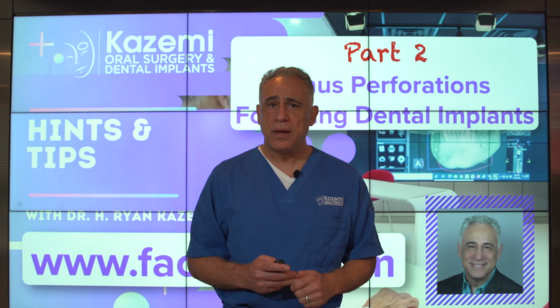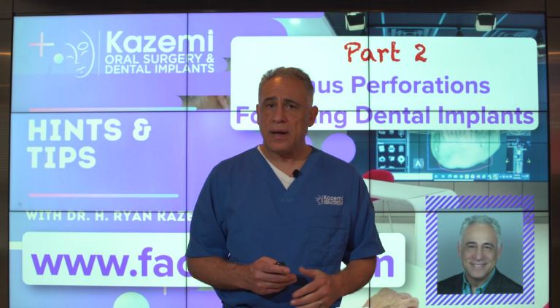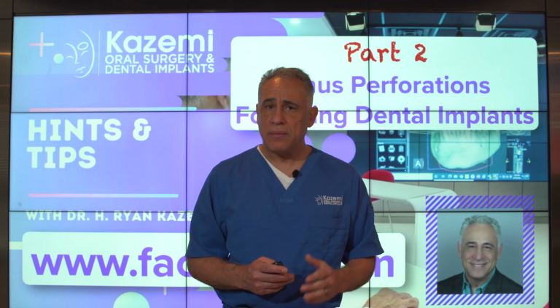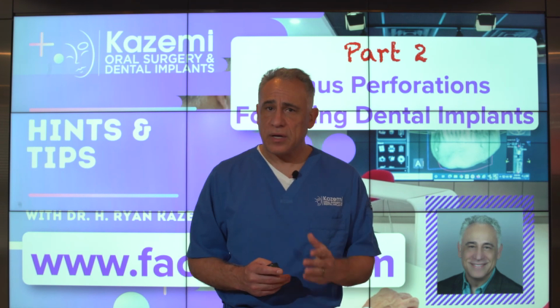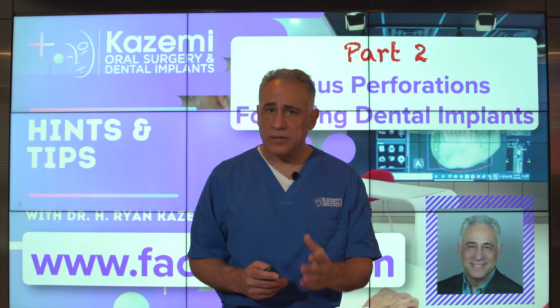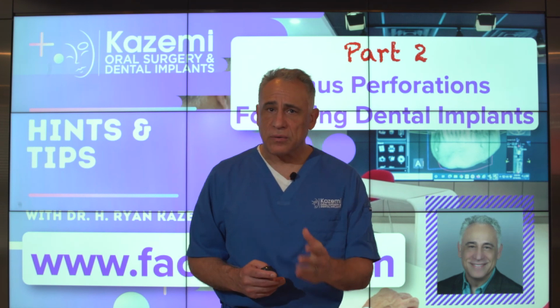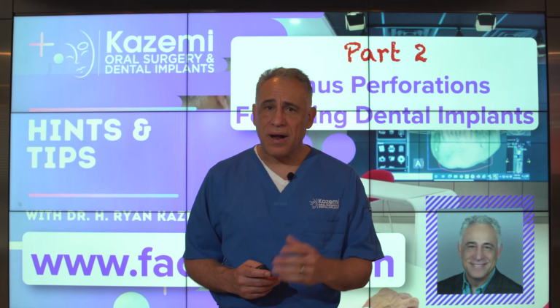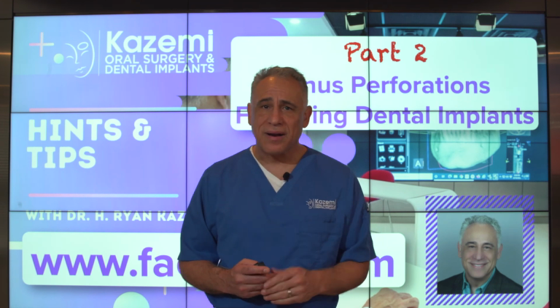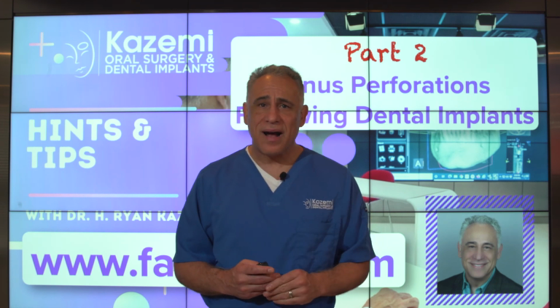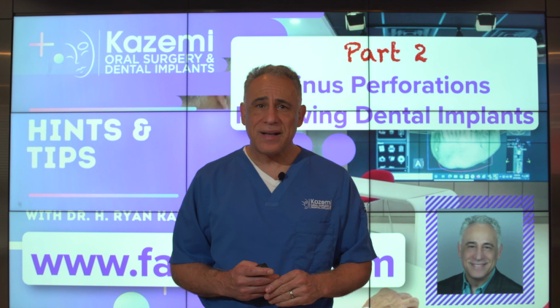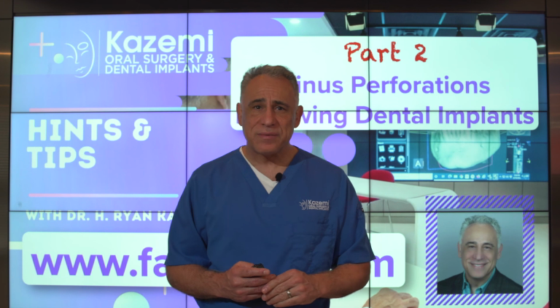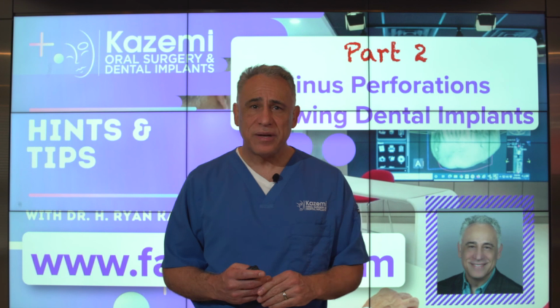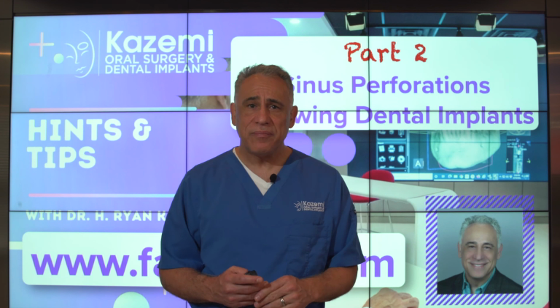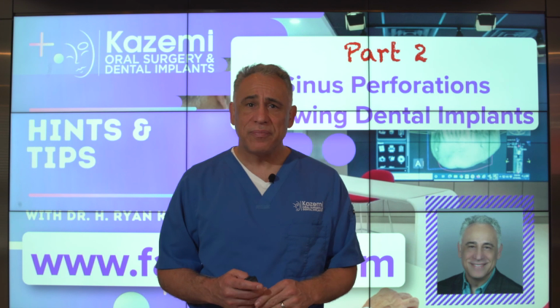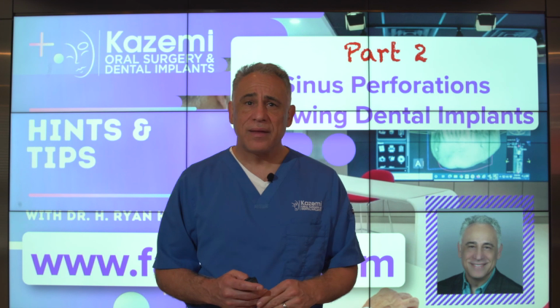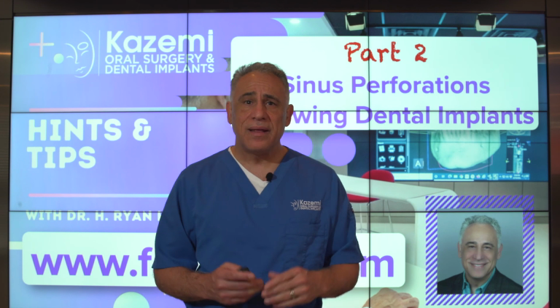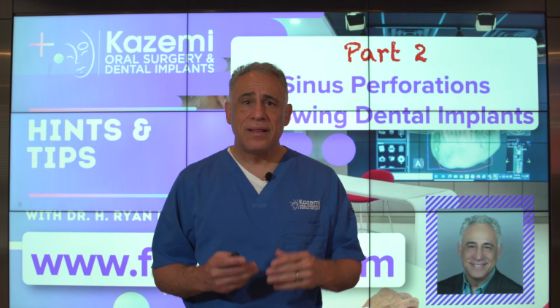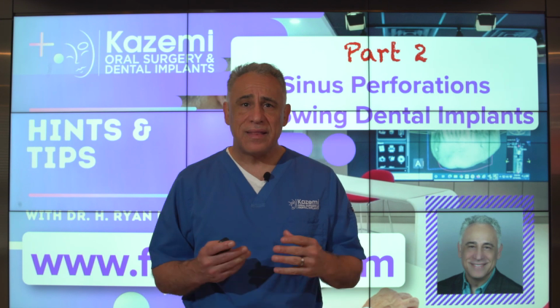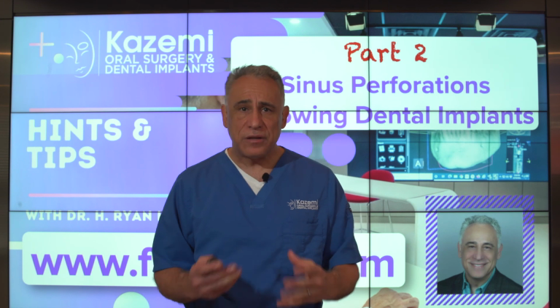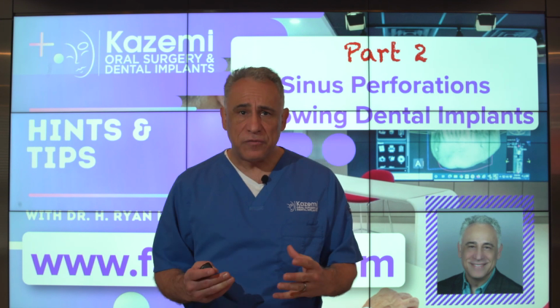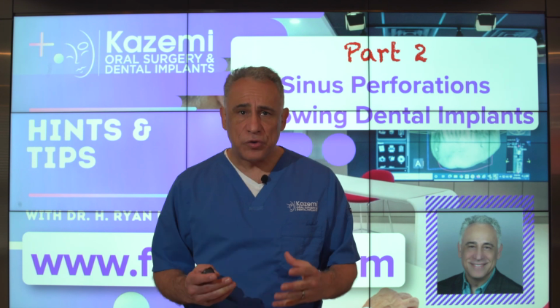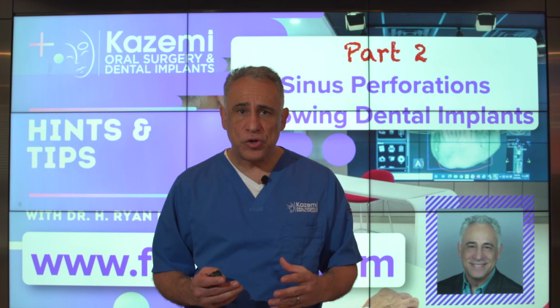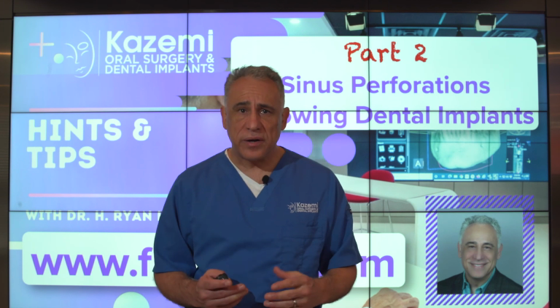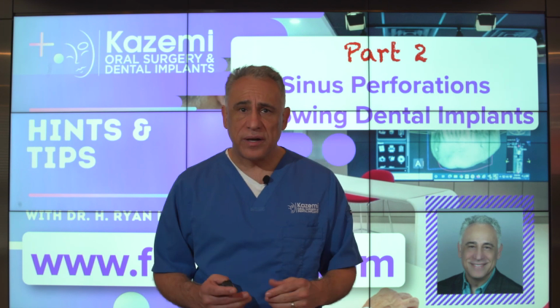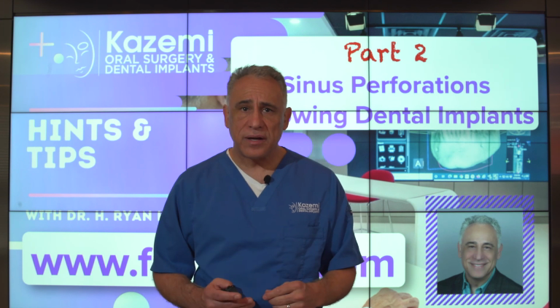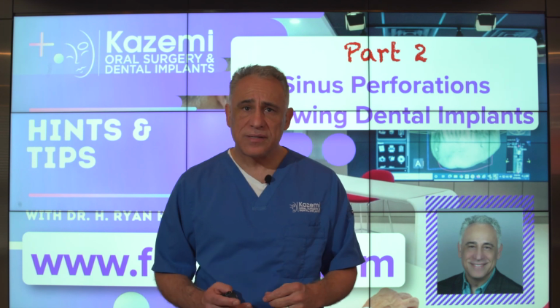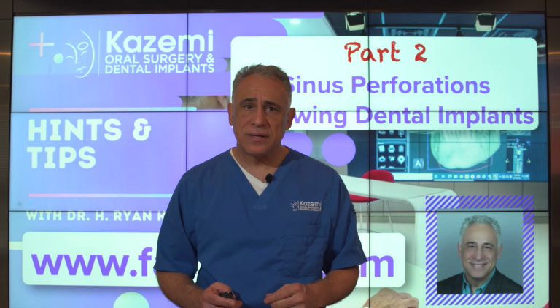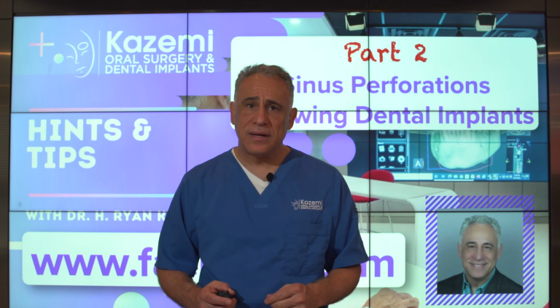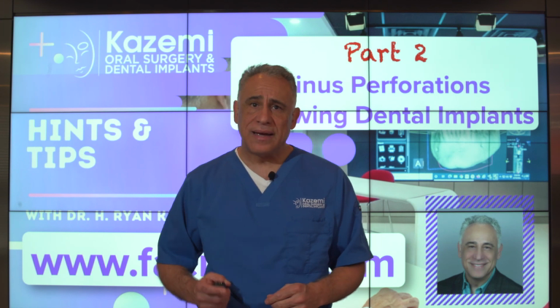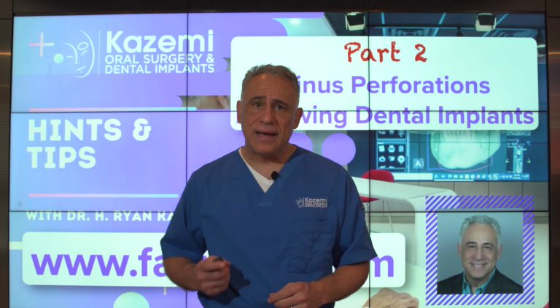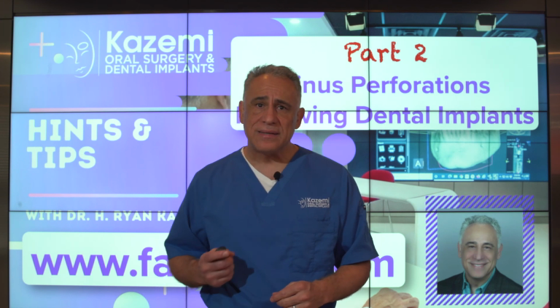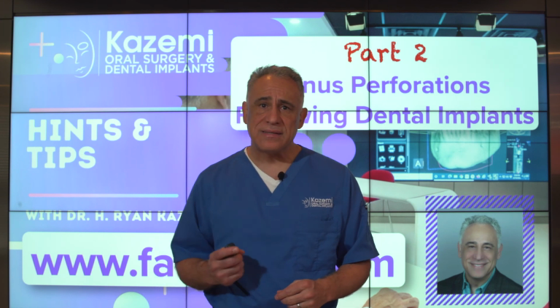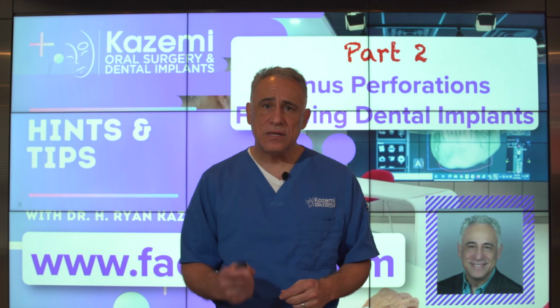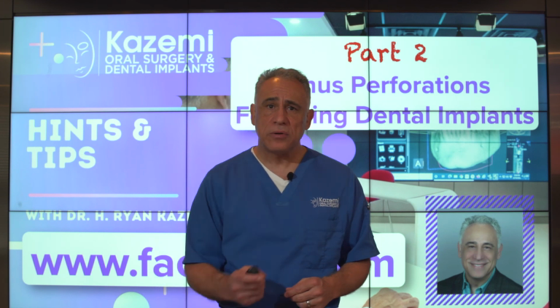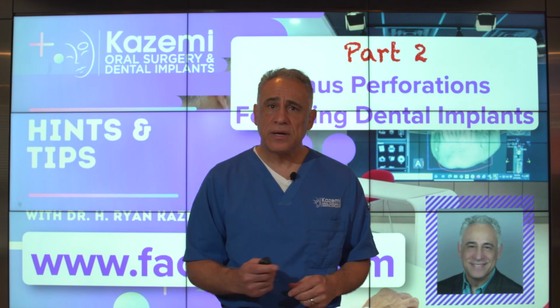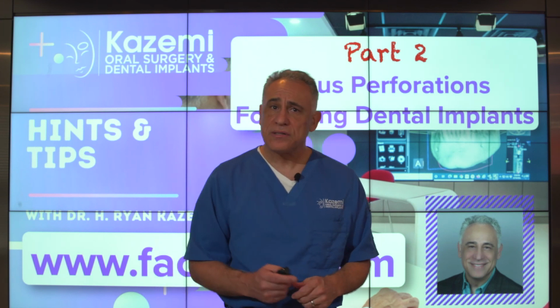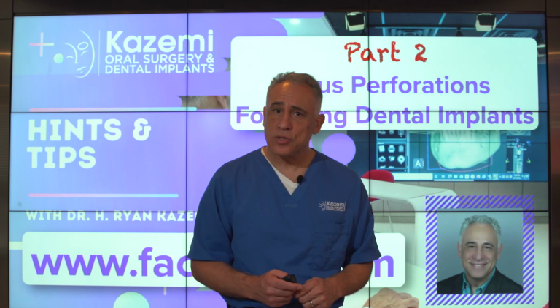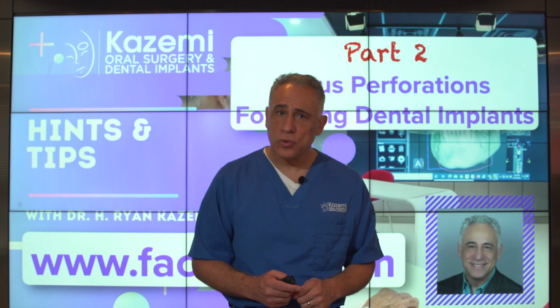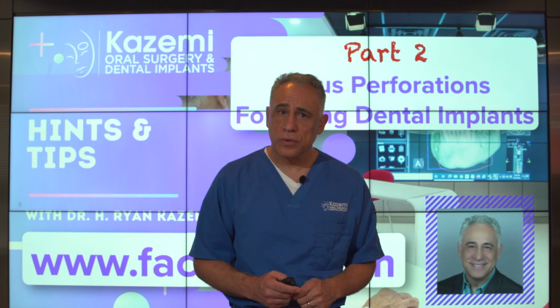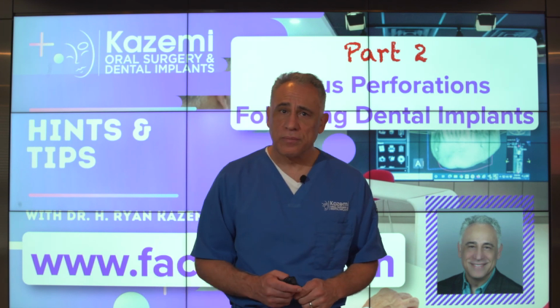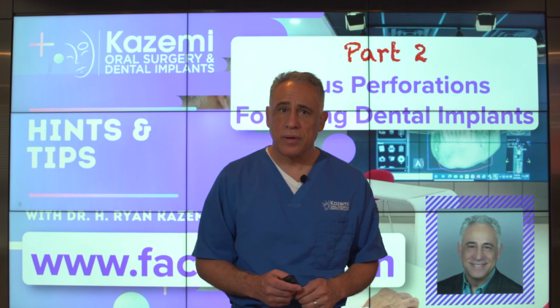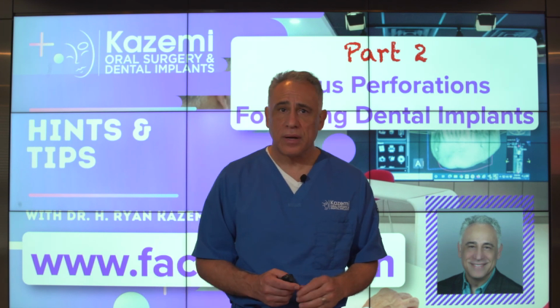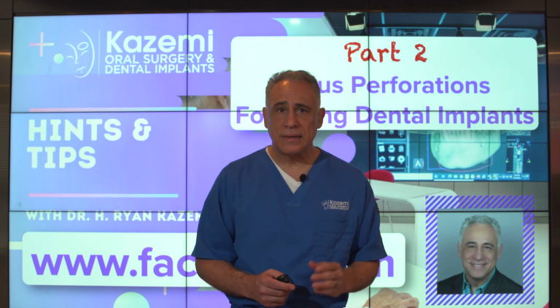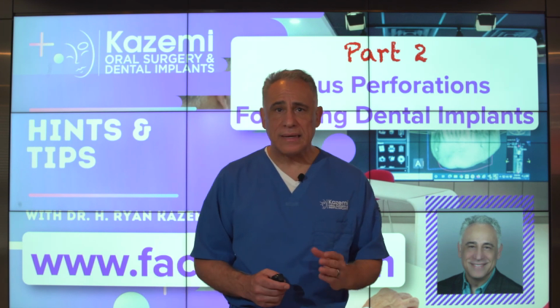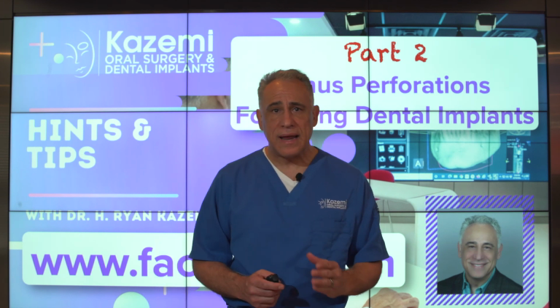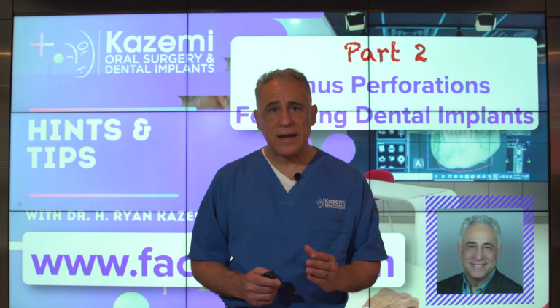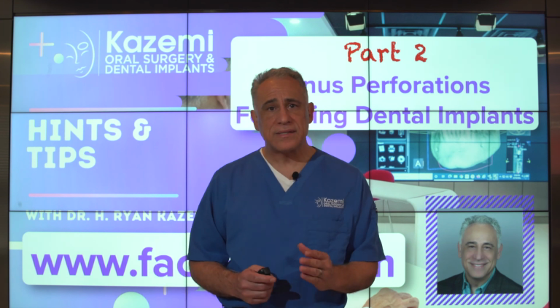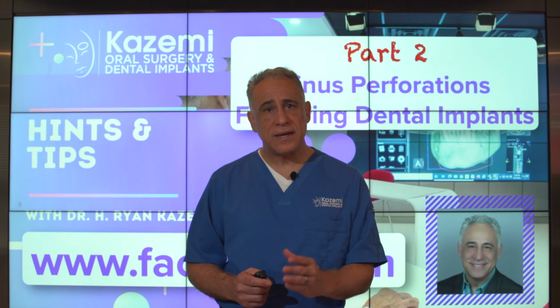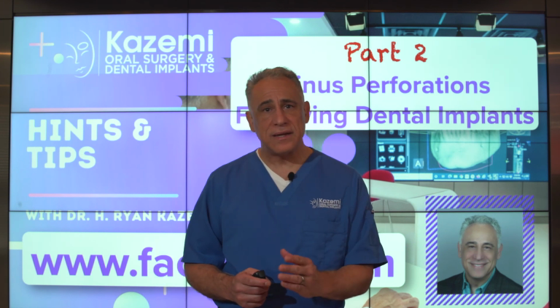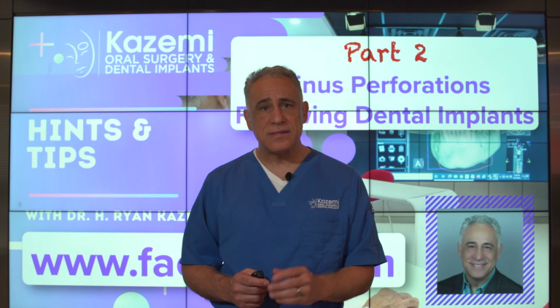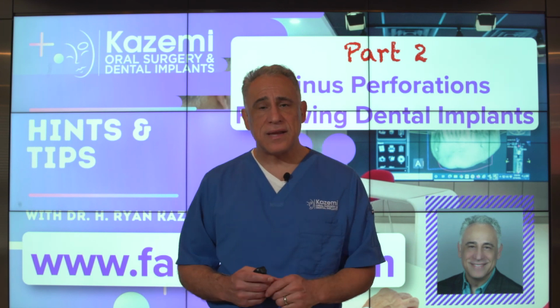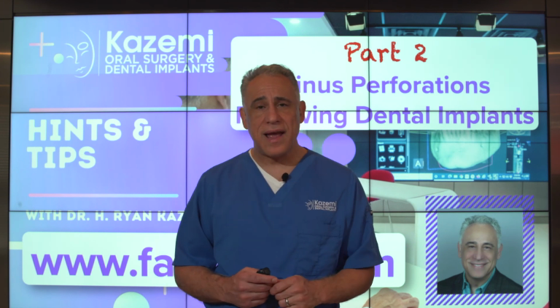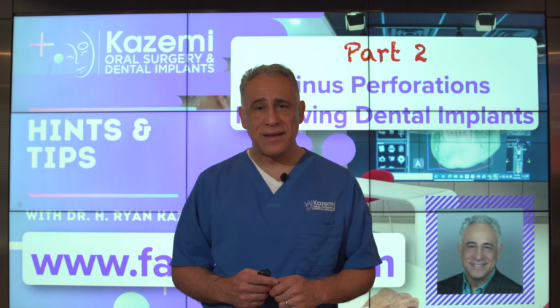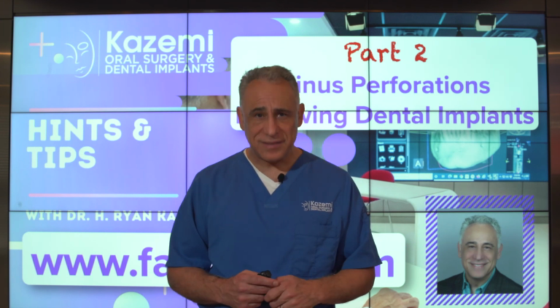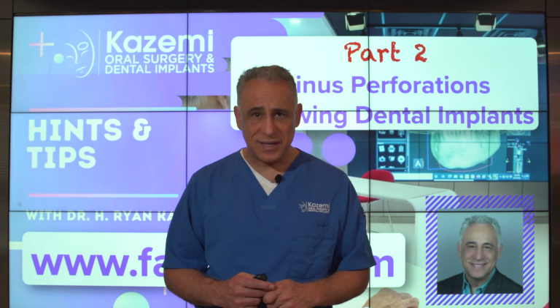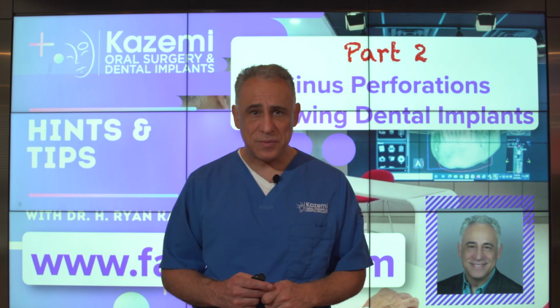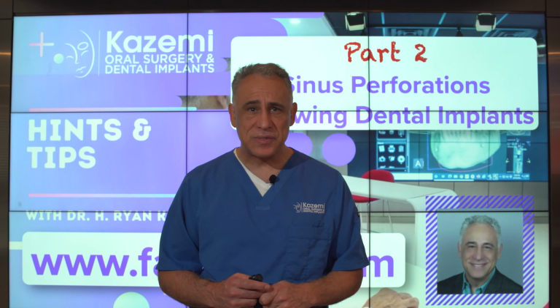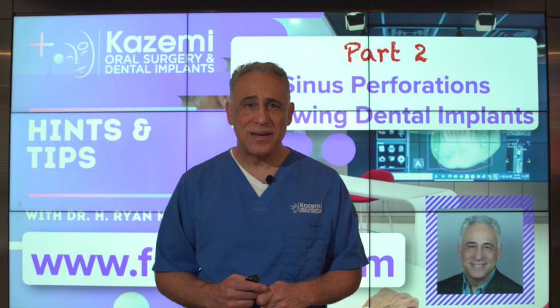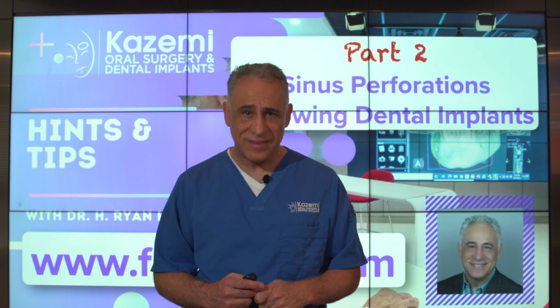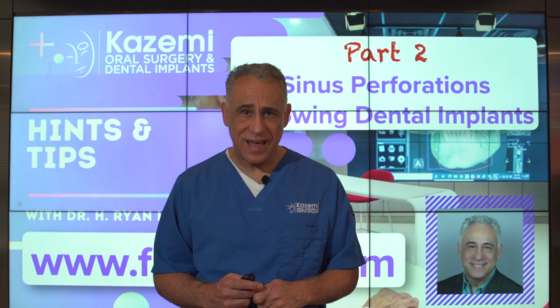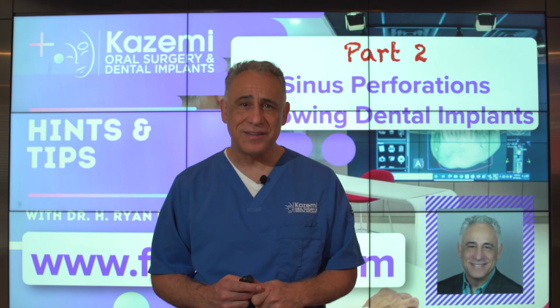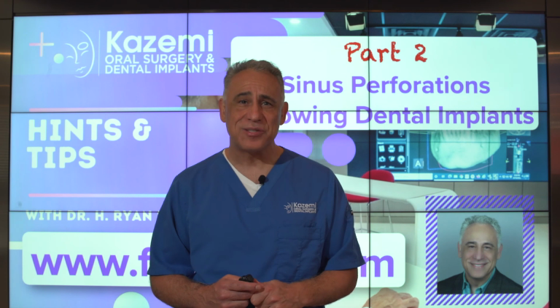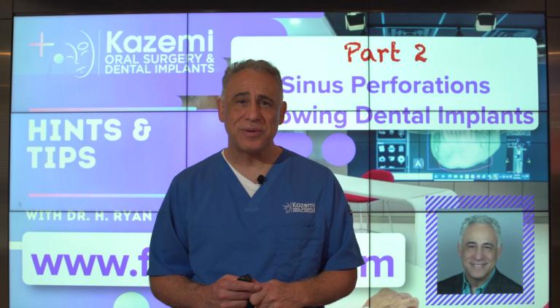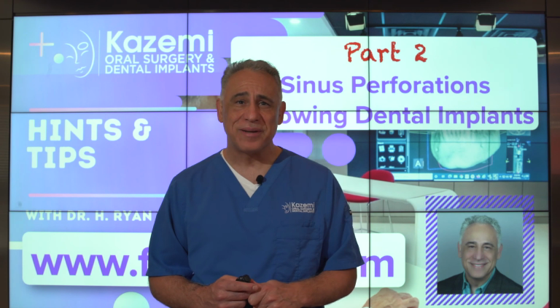I'm Dr. Ryan Kazemi. Thank you for joining us, and see you again soon on the next Hints and Tips in Dentistry.